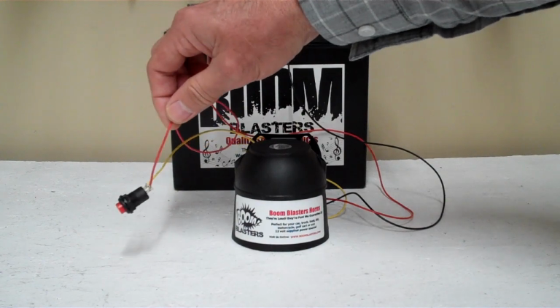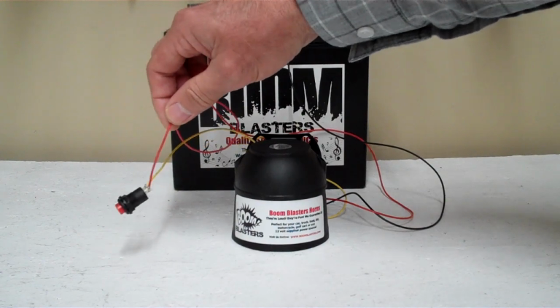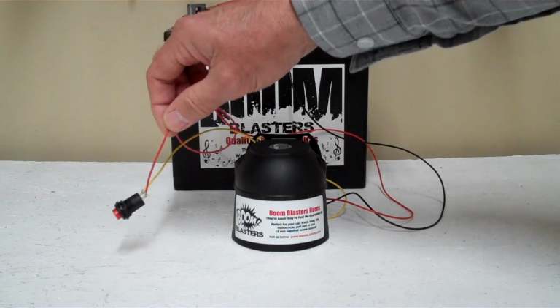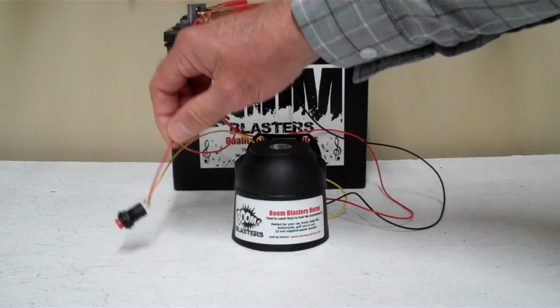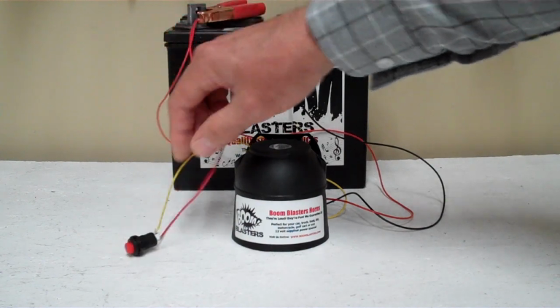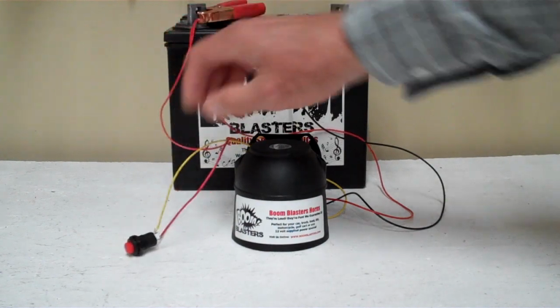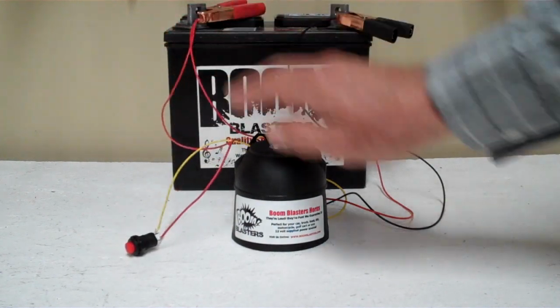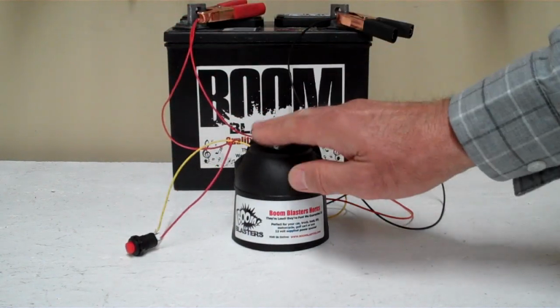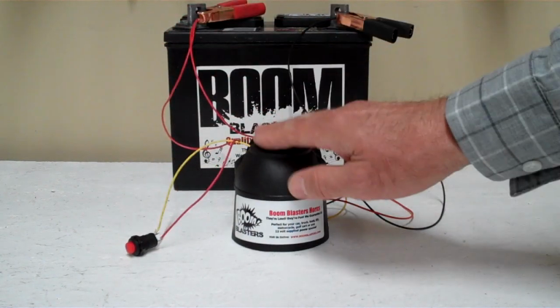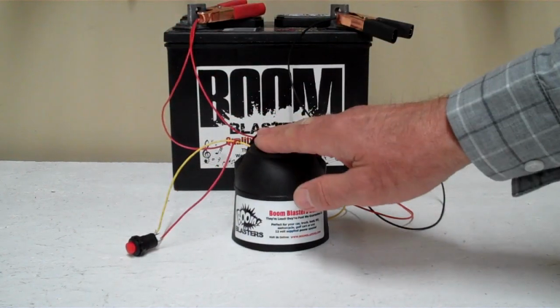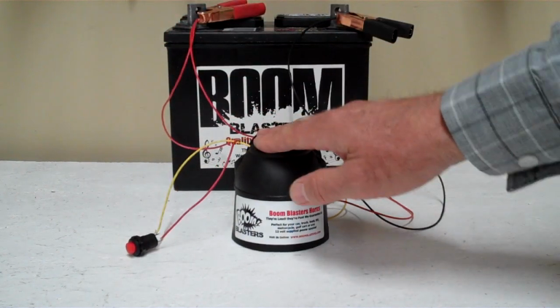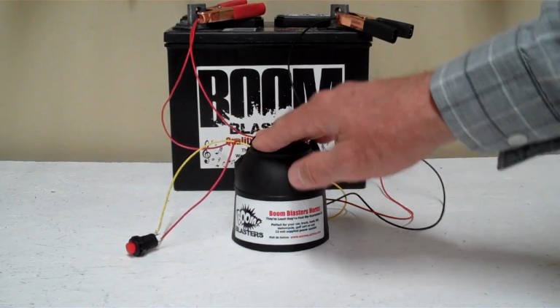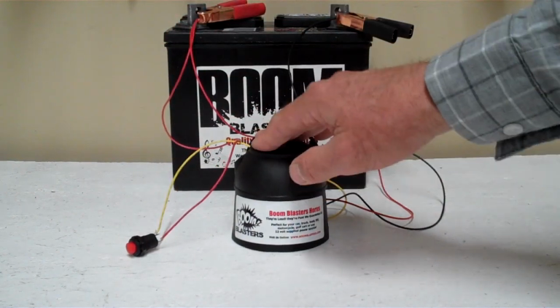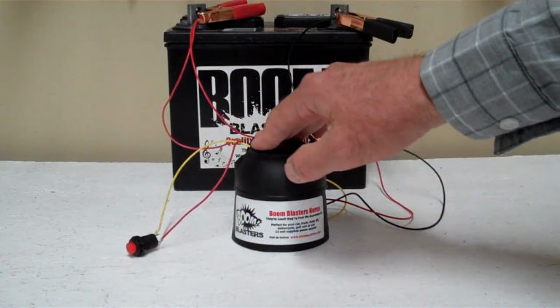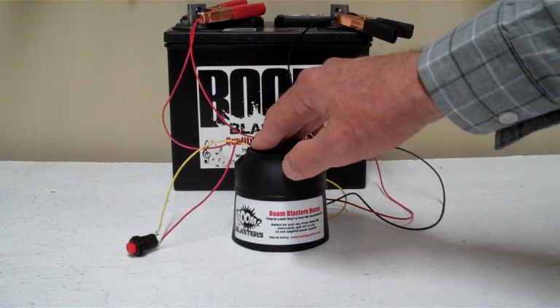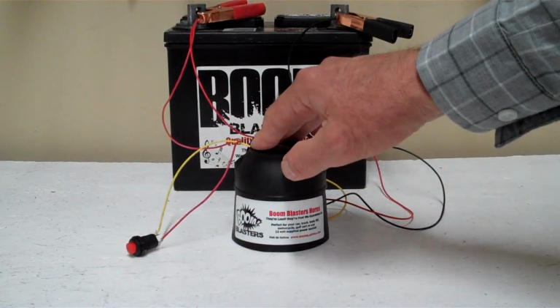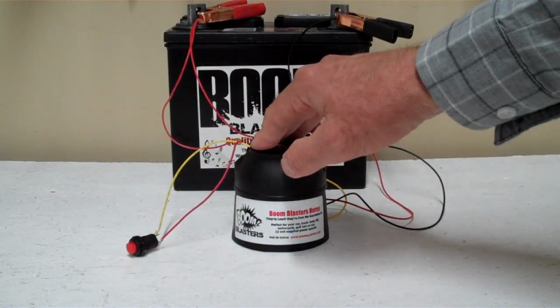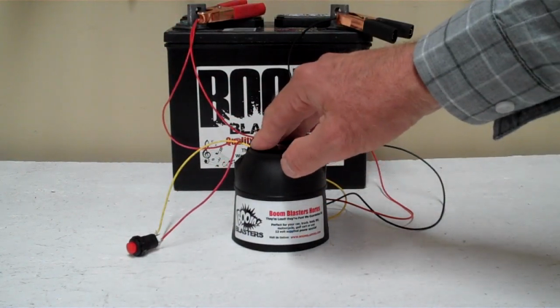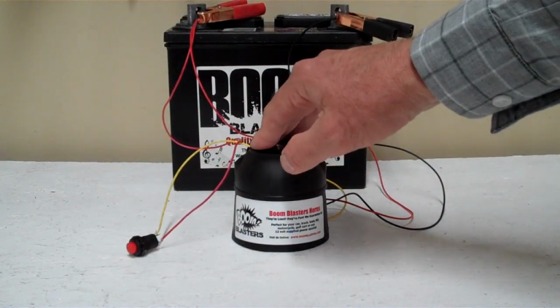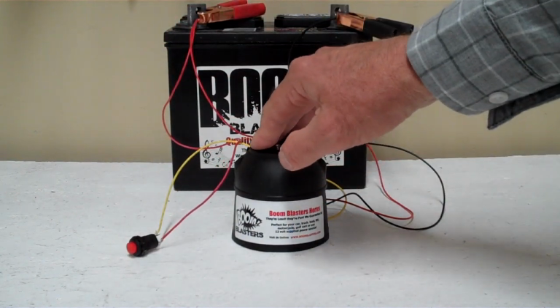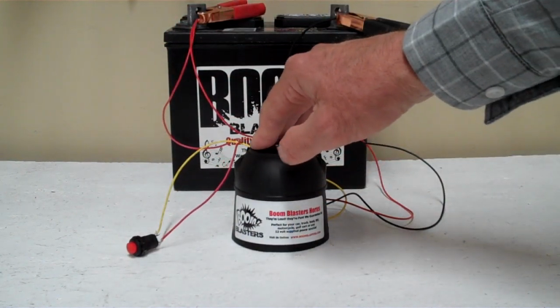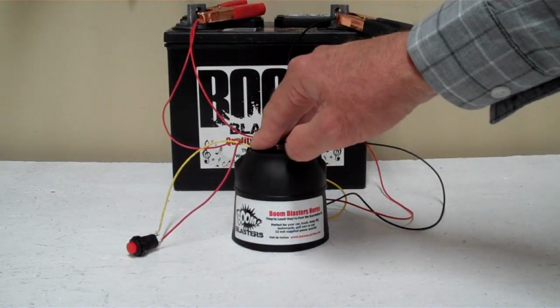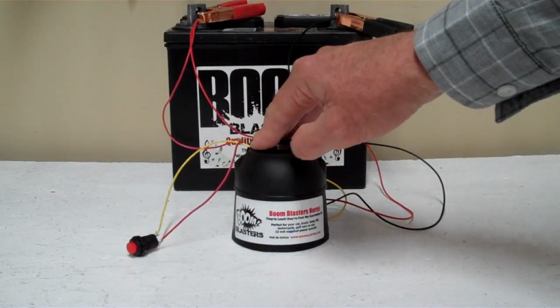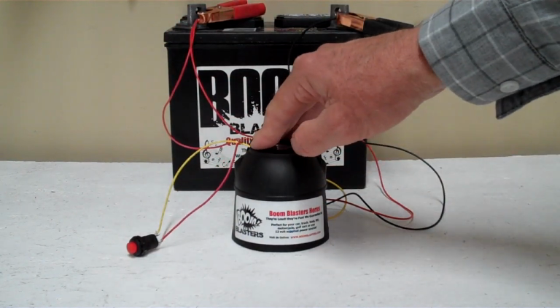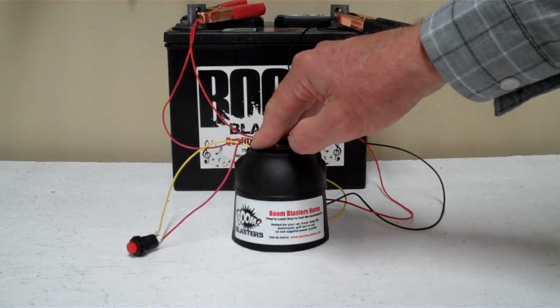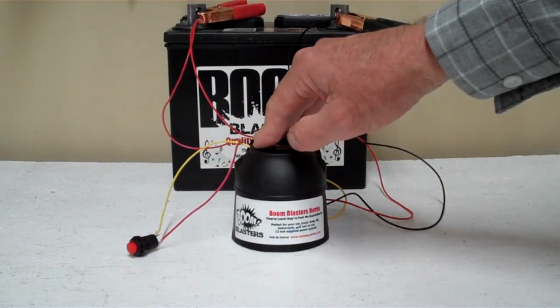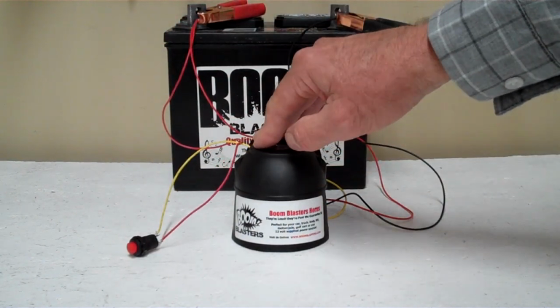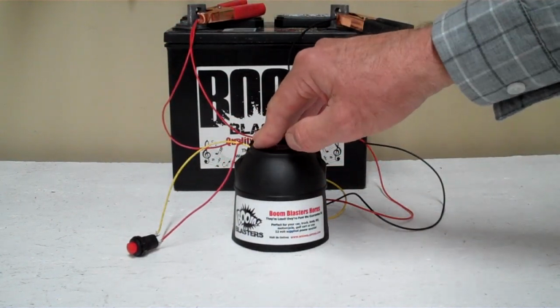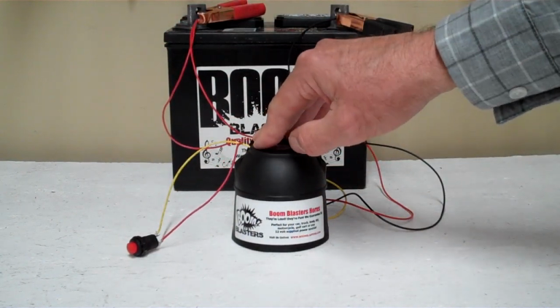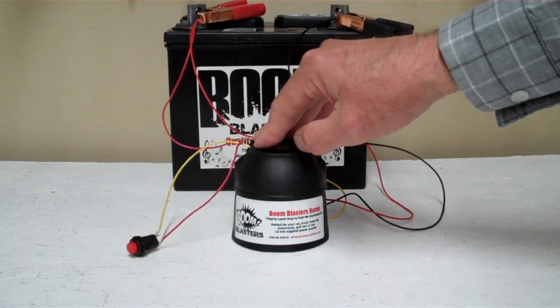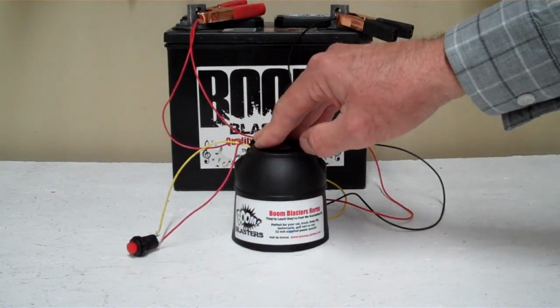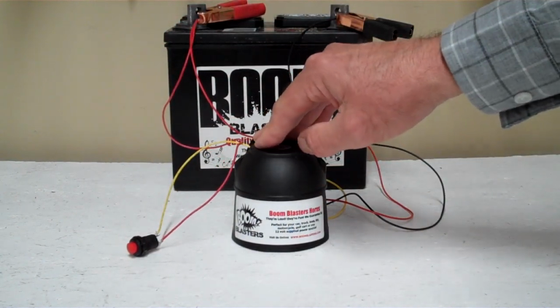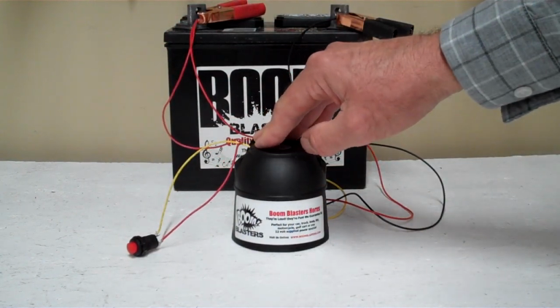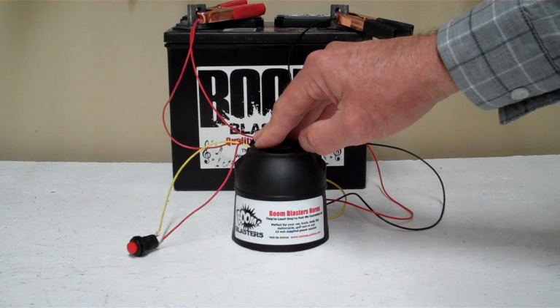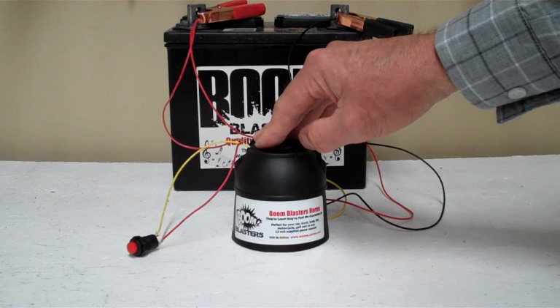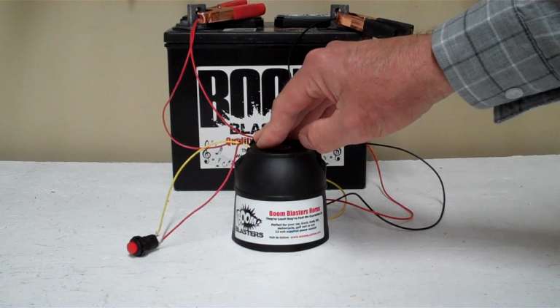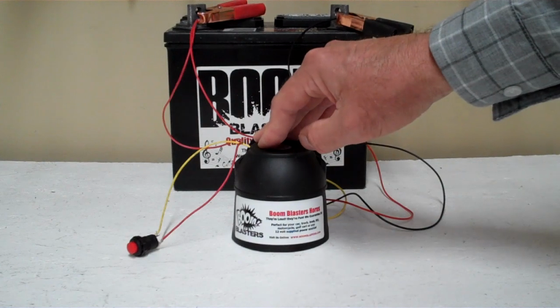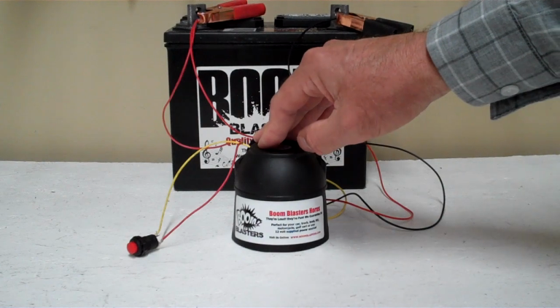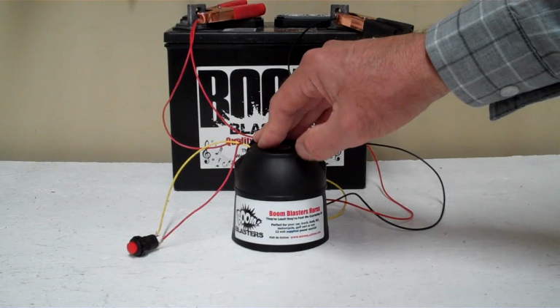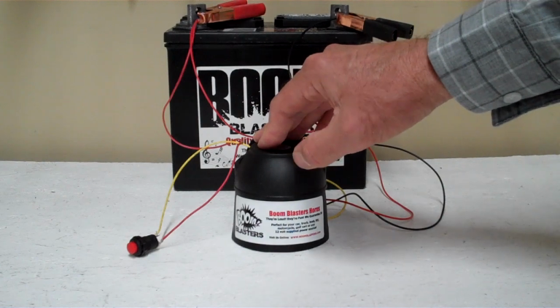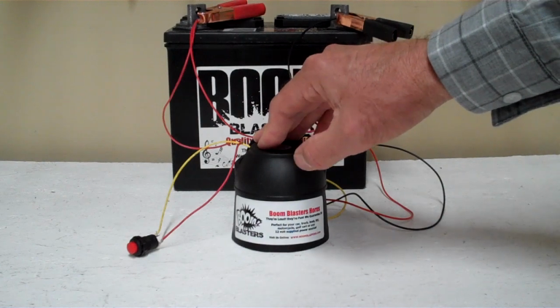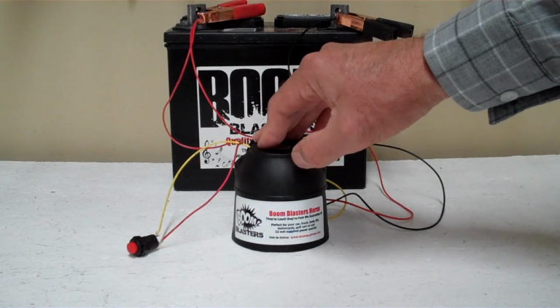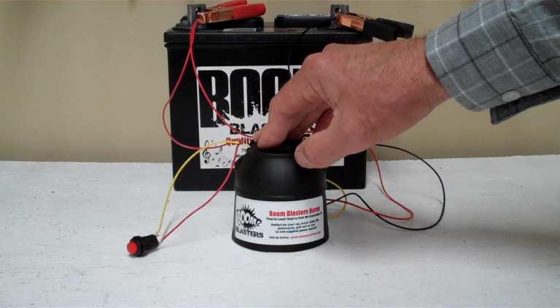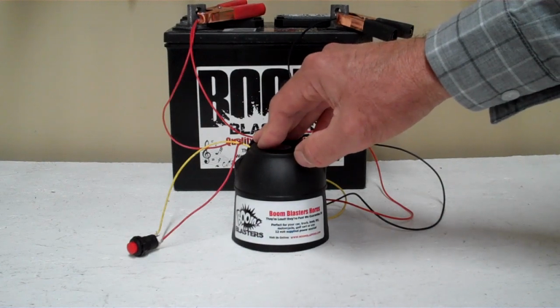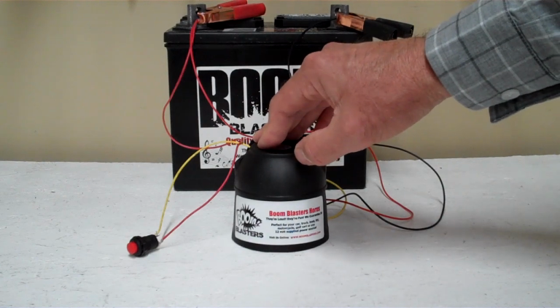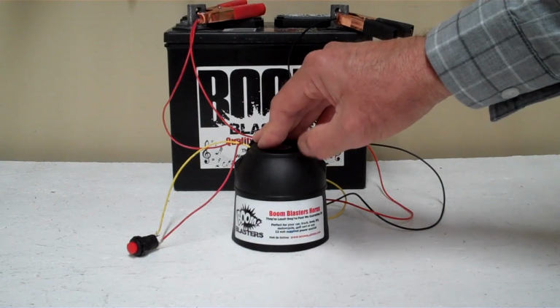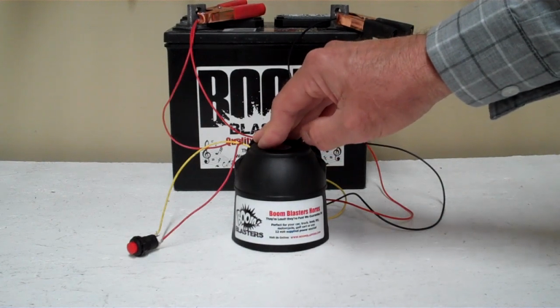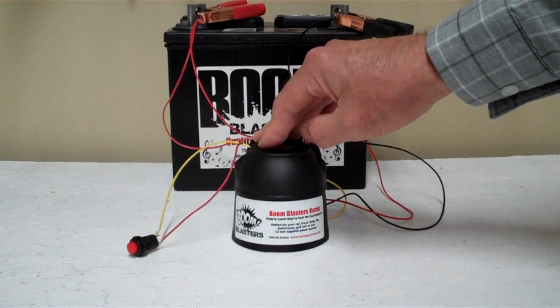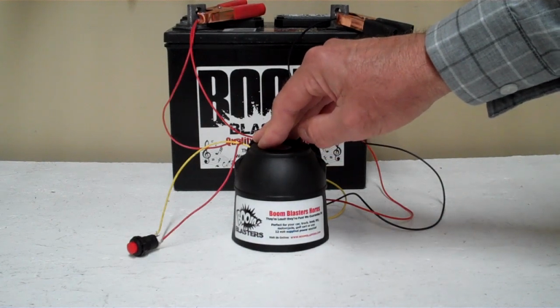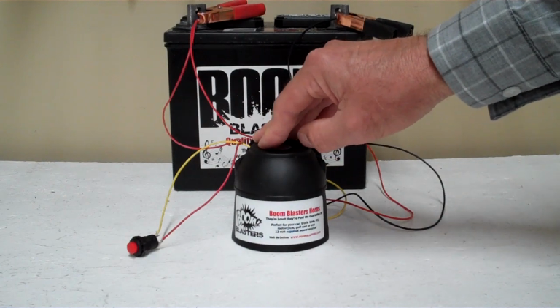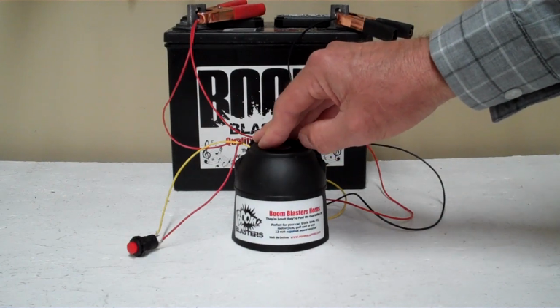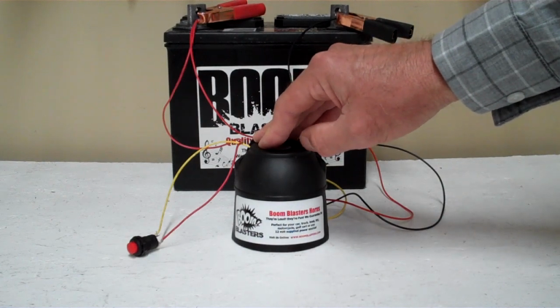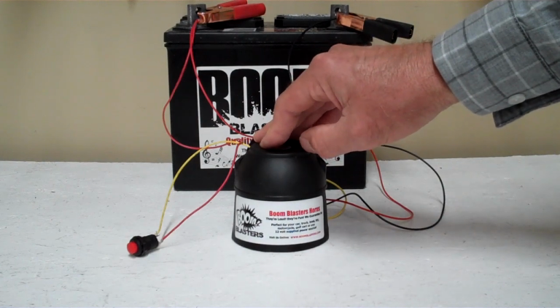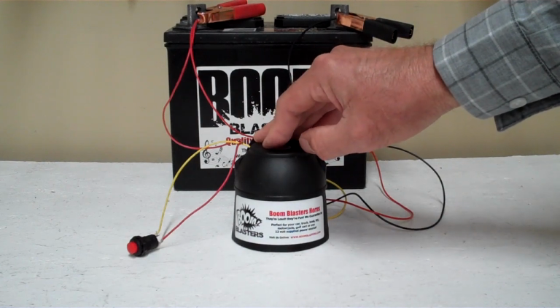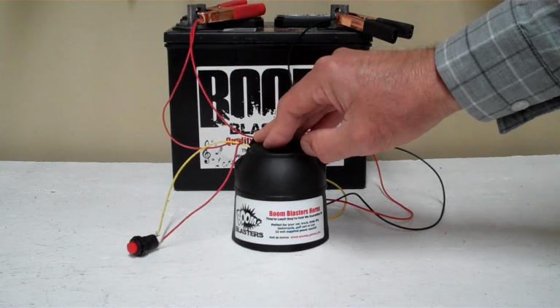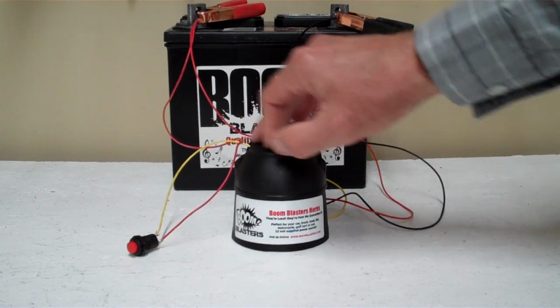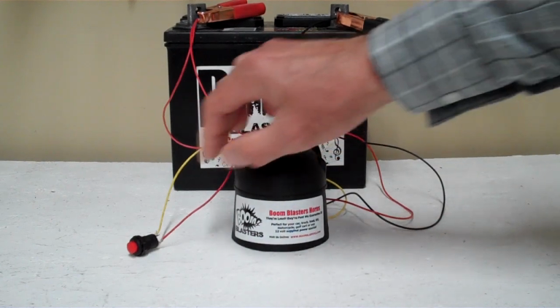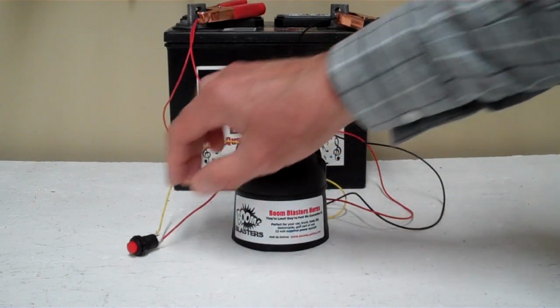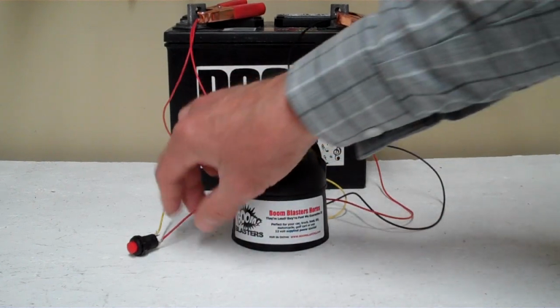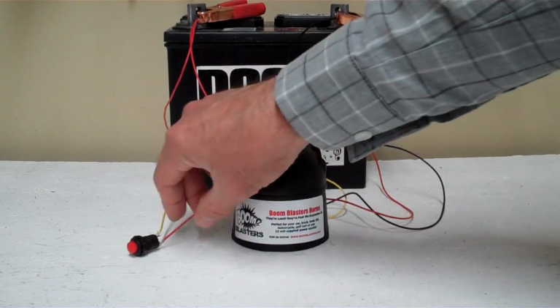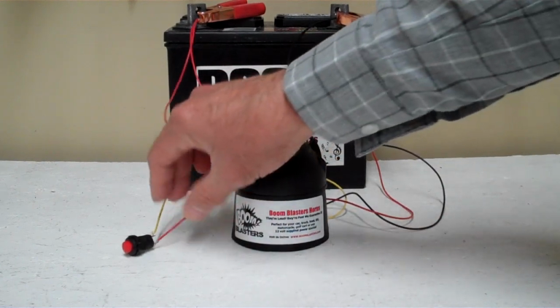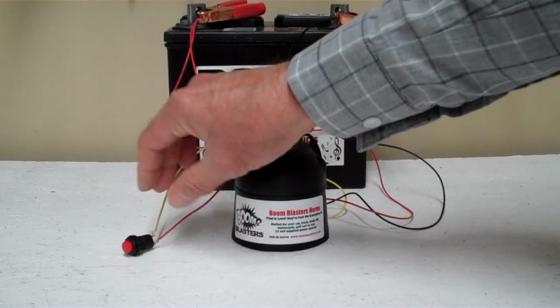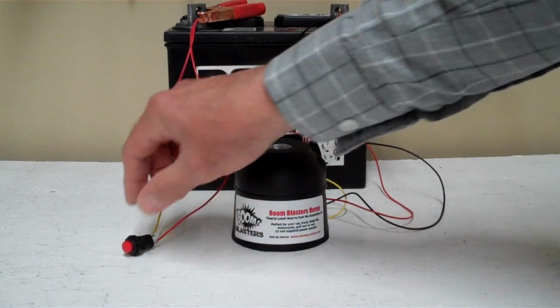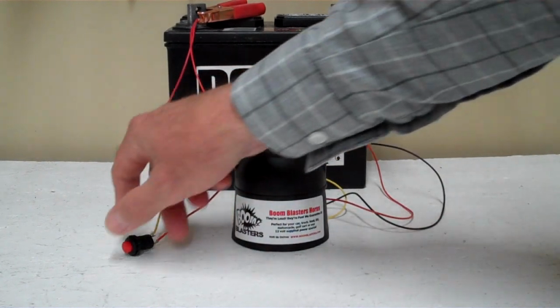We've got the horn facing down, but it's pretty loud and we don't want to hurt our ears here. This is our Anarchy Siren car horn, the button version.